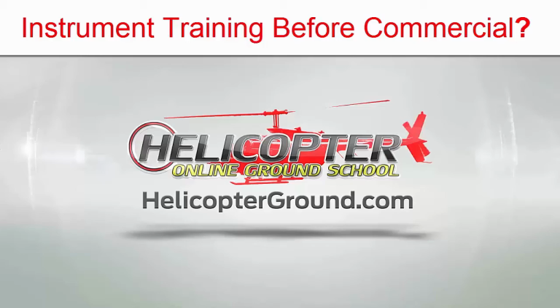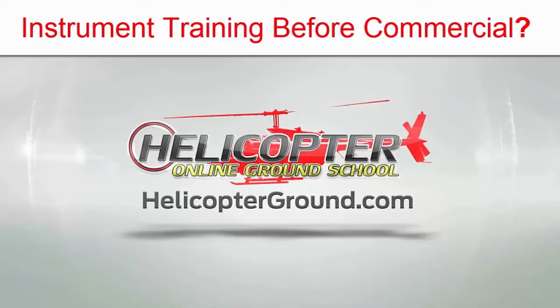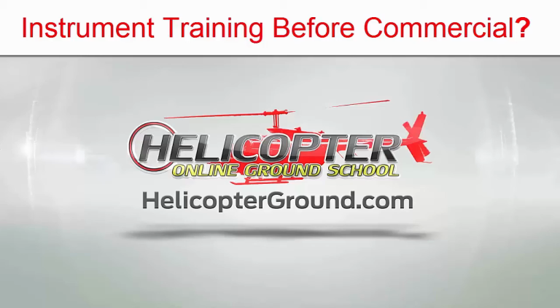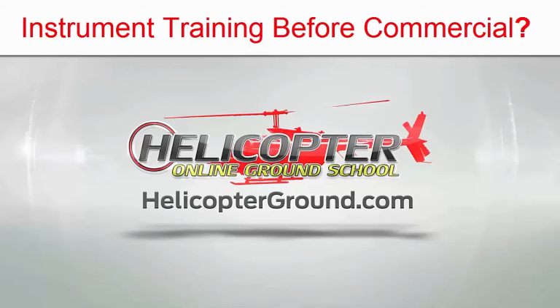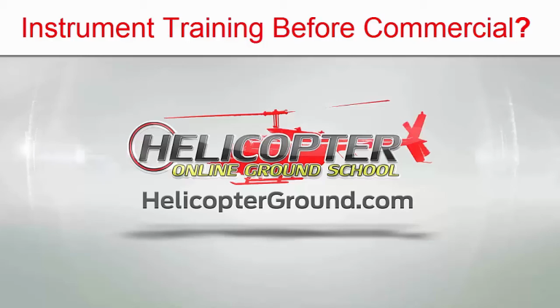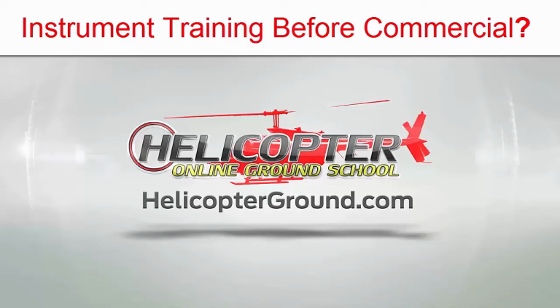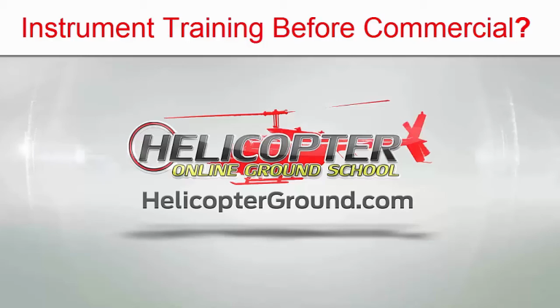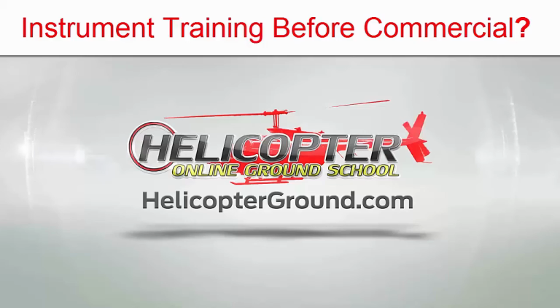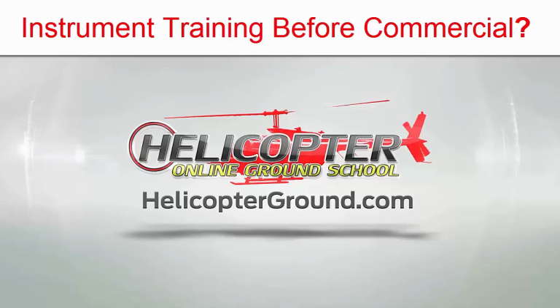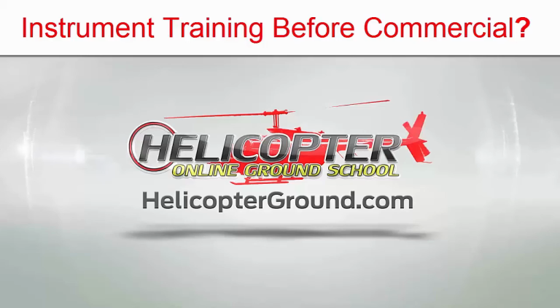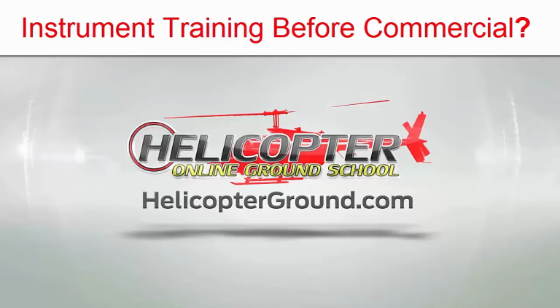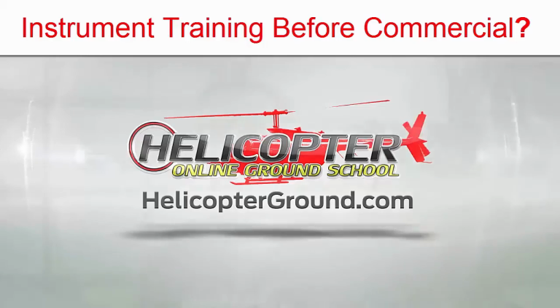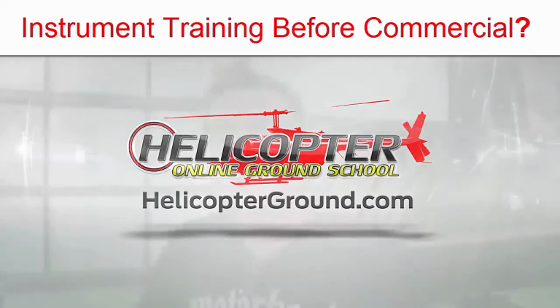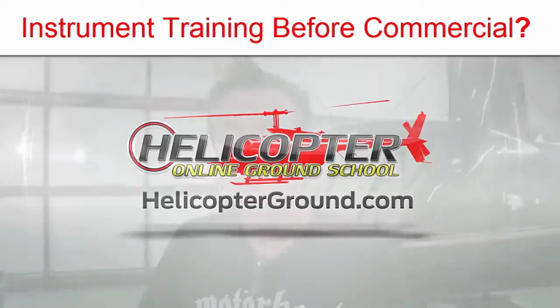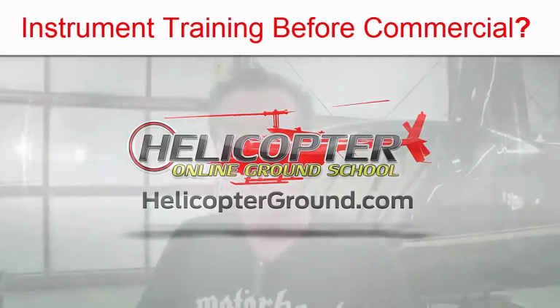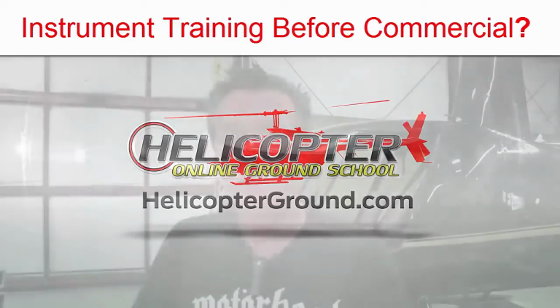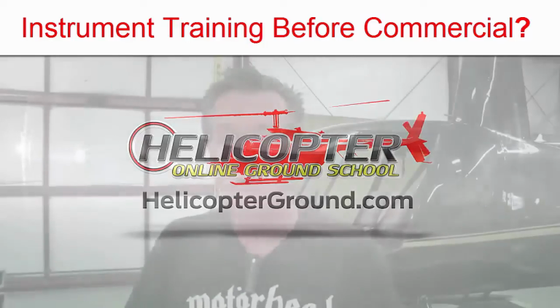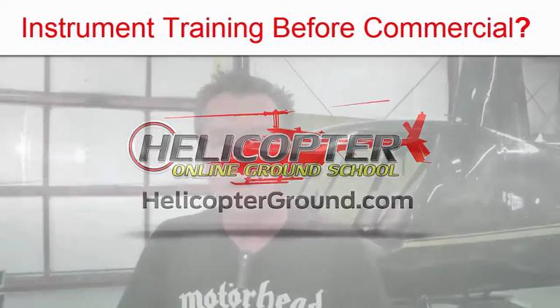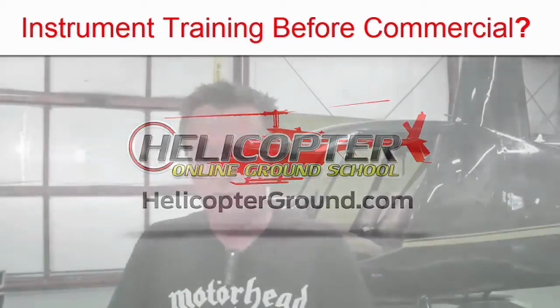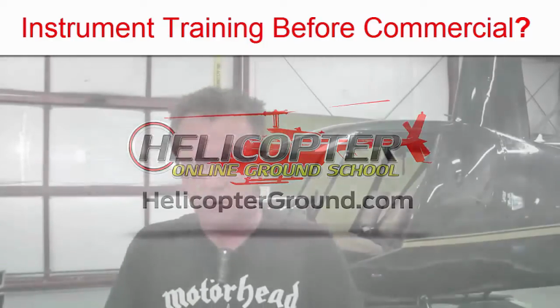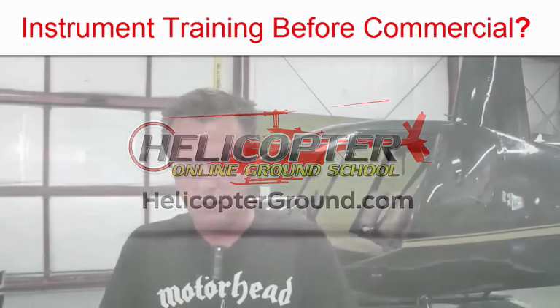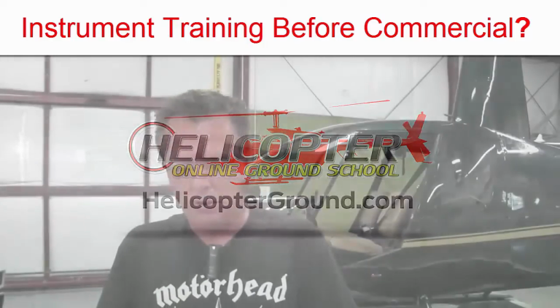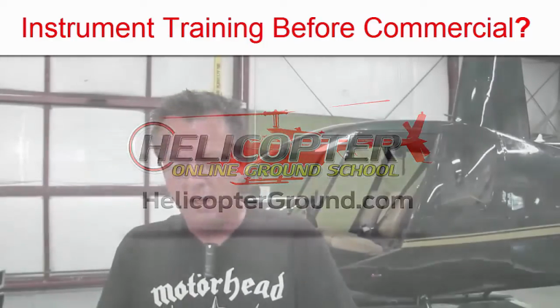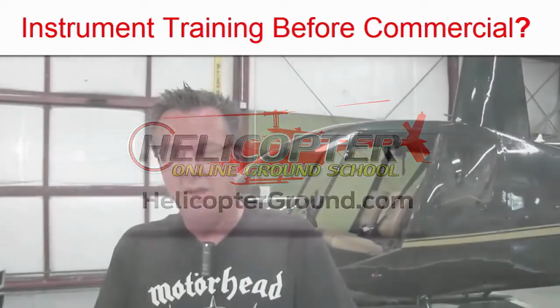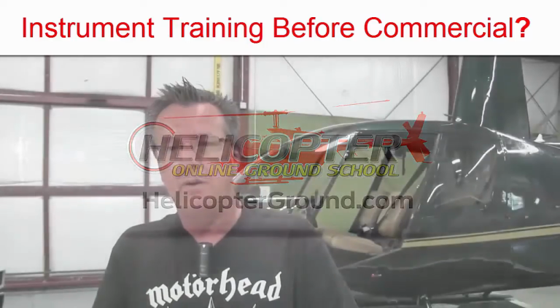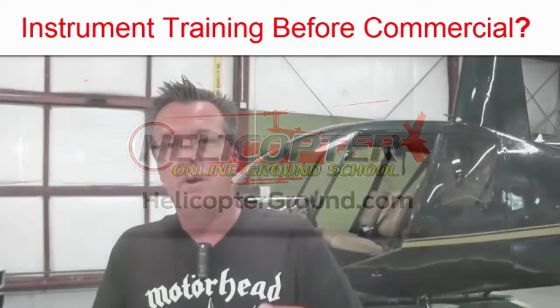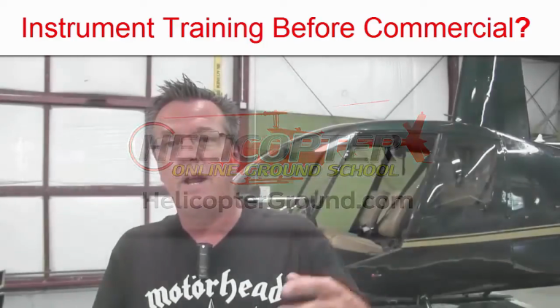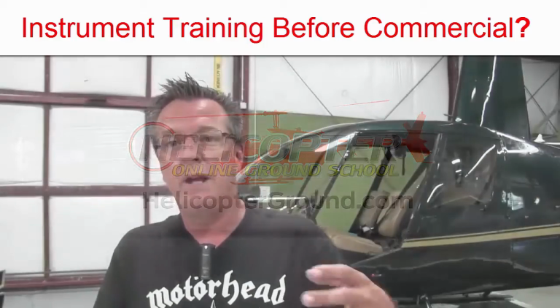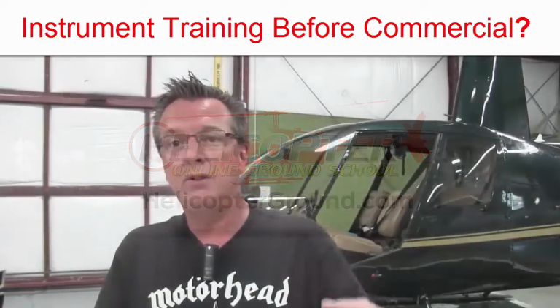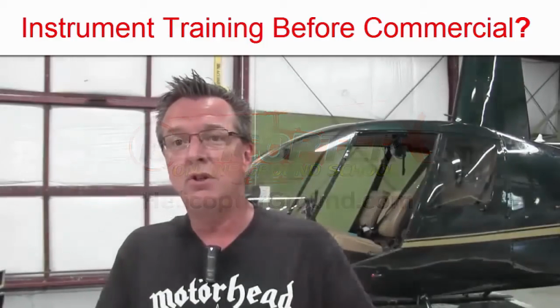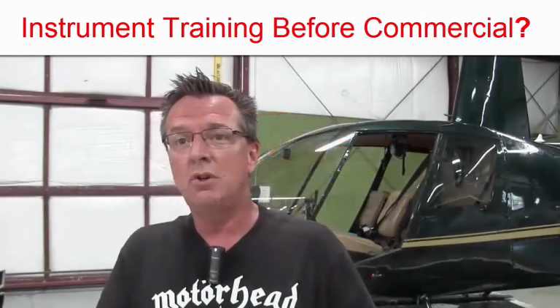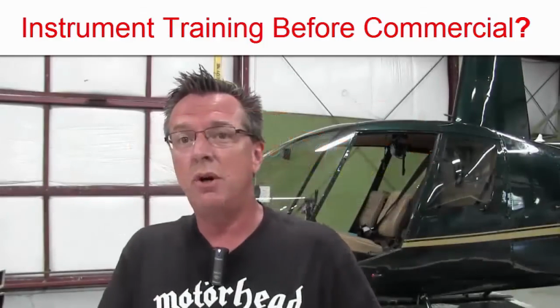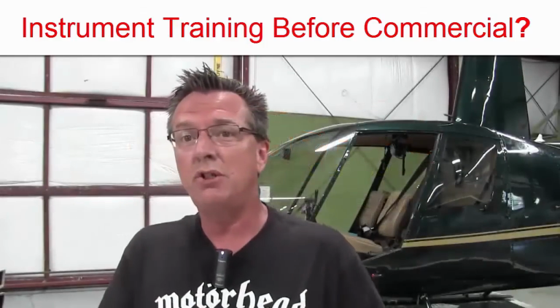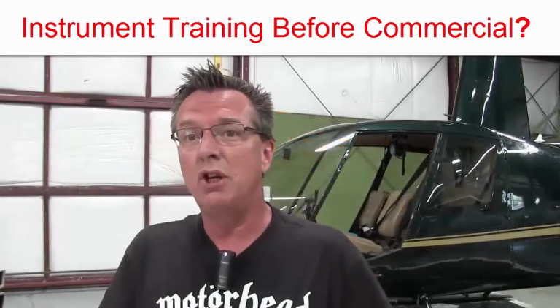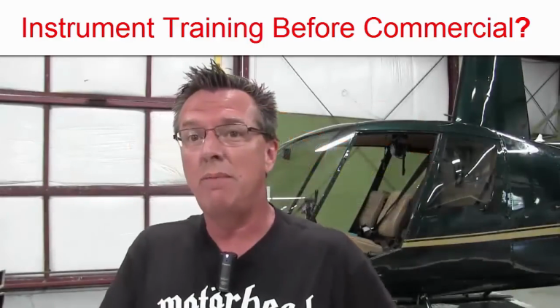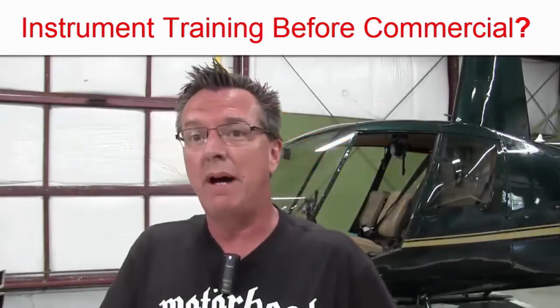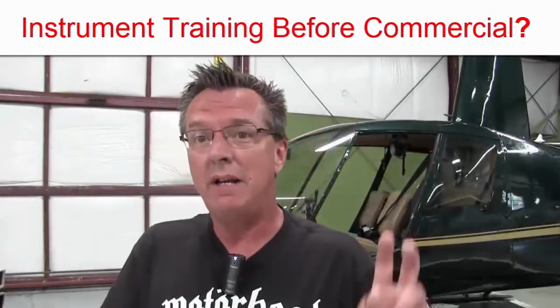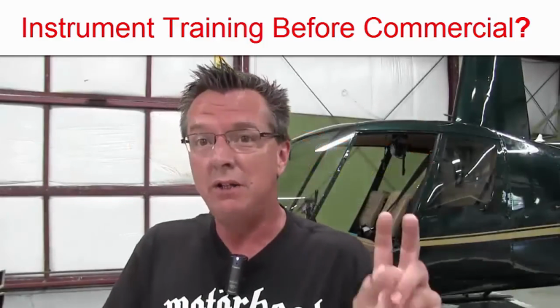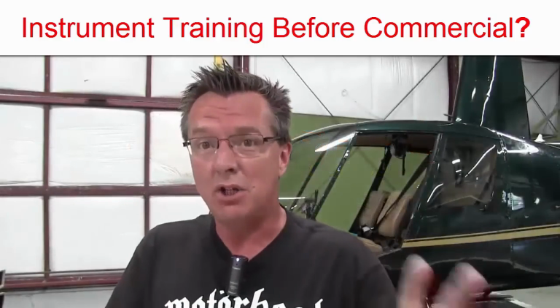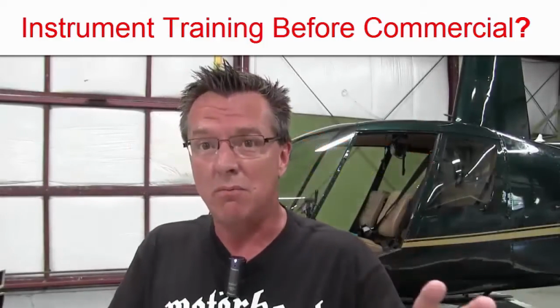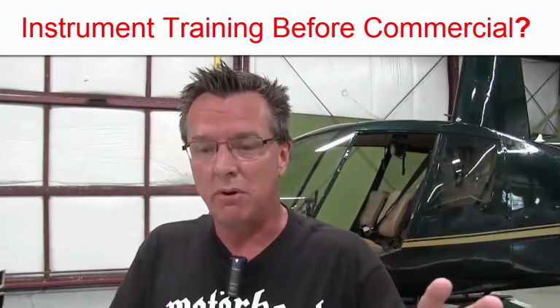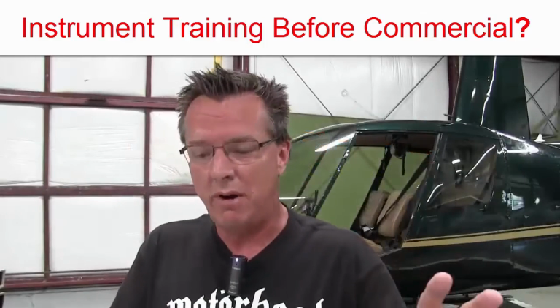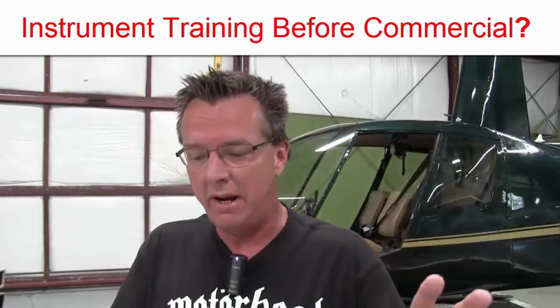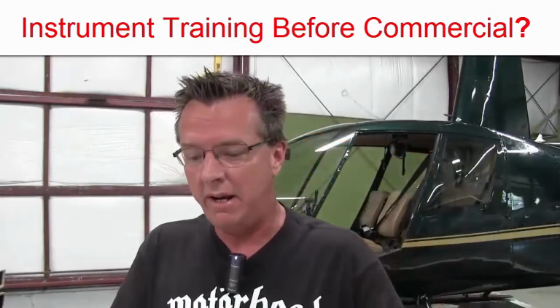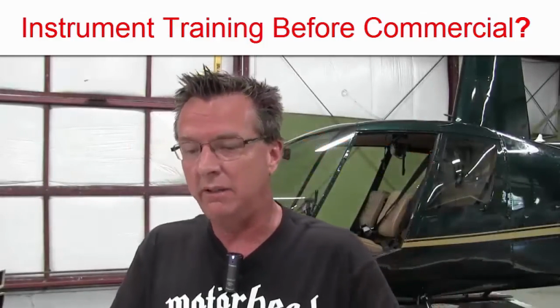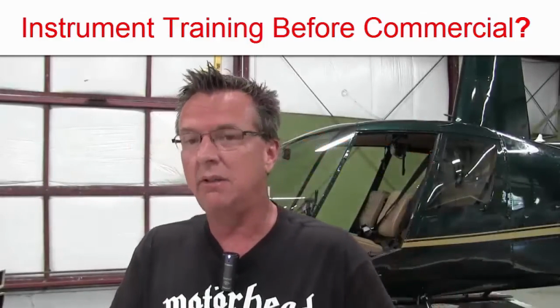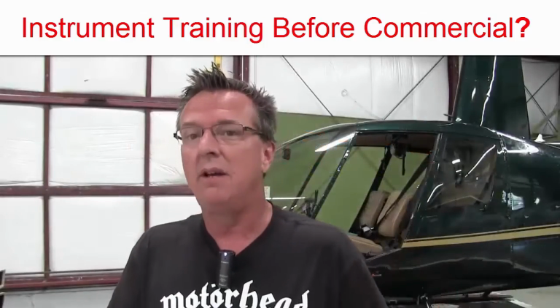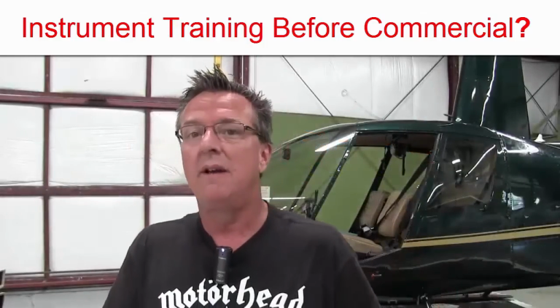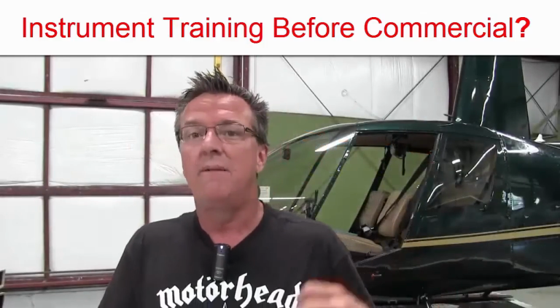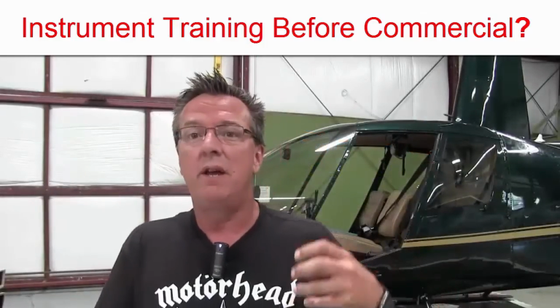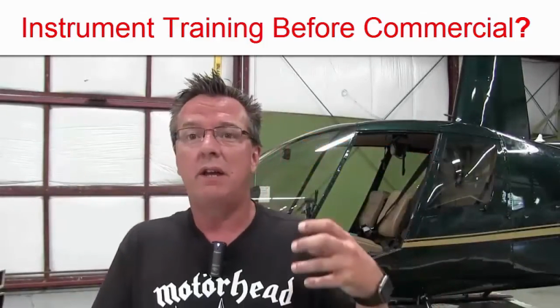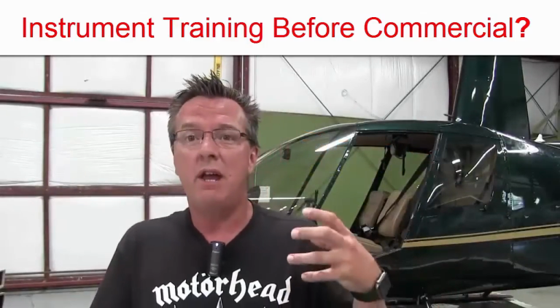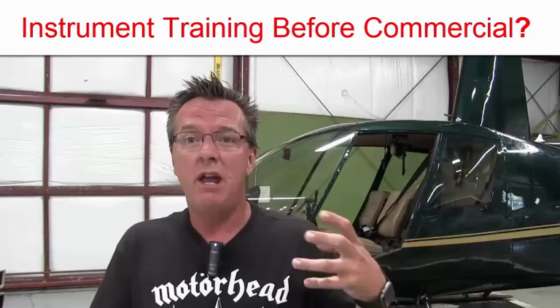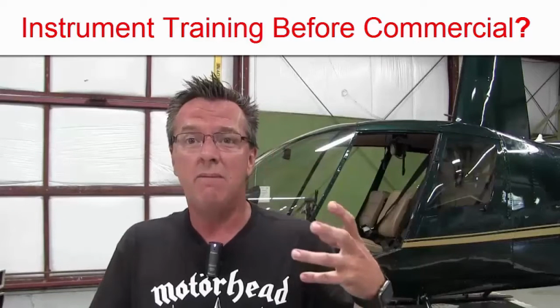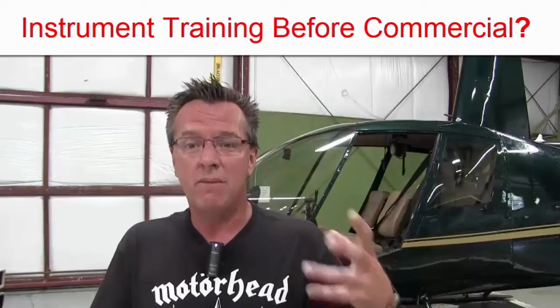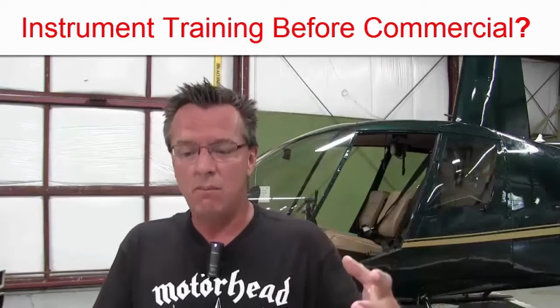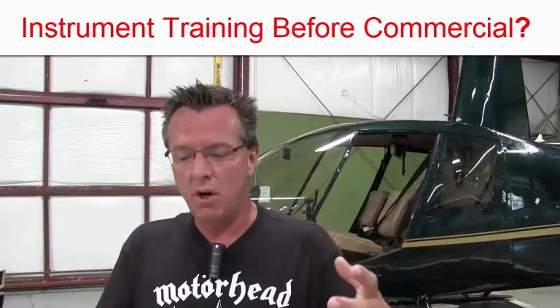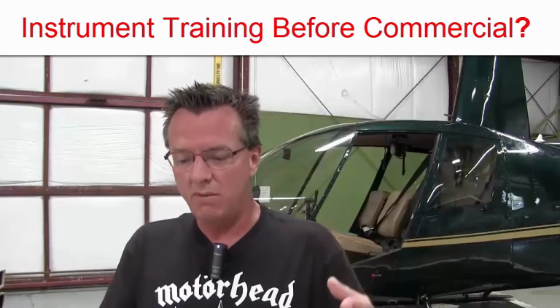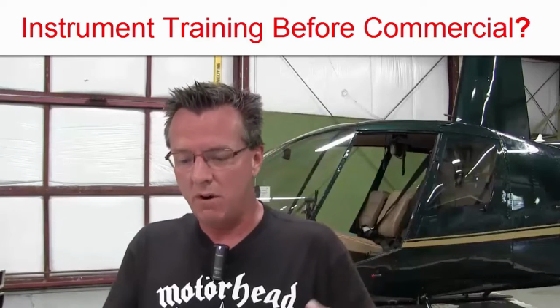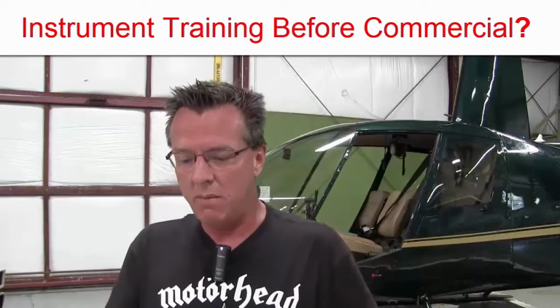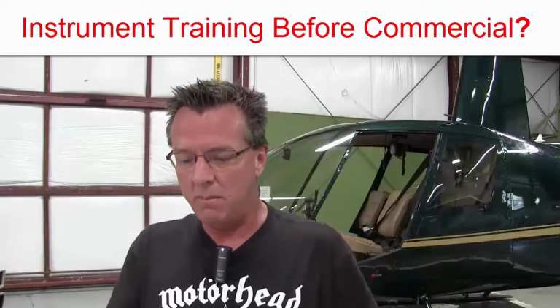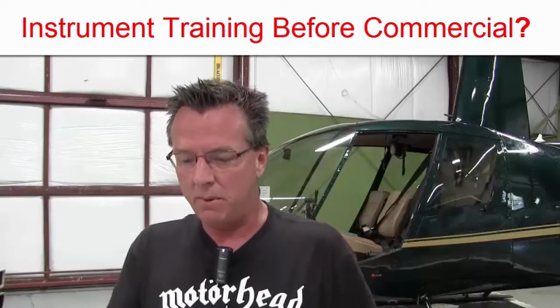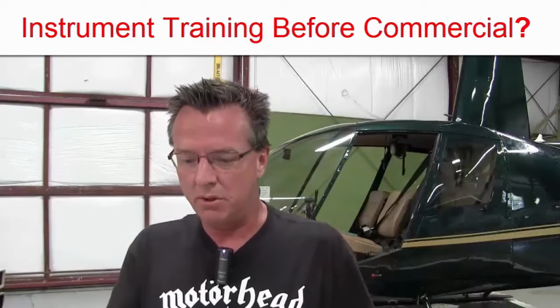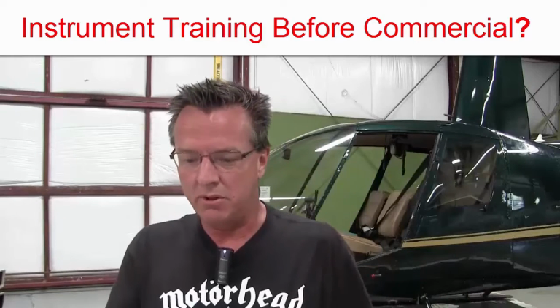Hello, I'm Kenny Keller, the creator of Helicopter Online Ground School, and I want to answer a question about instrument ratings that came from one of our members.